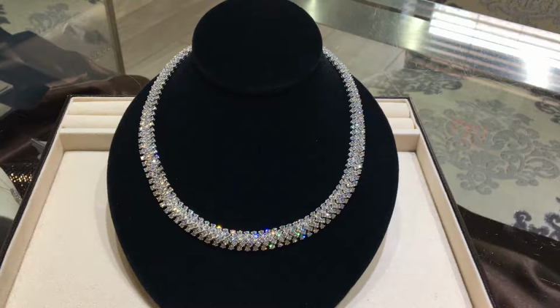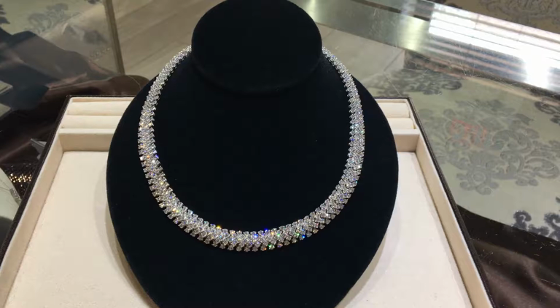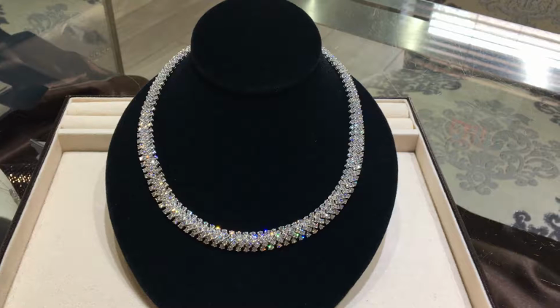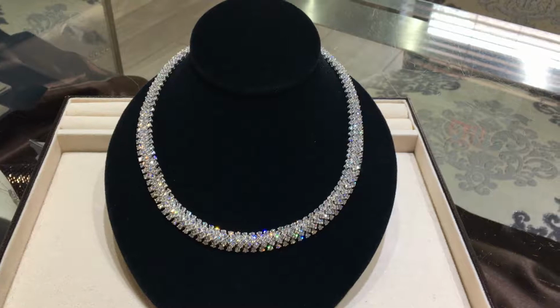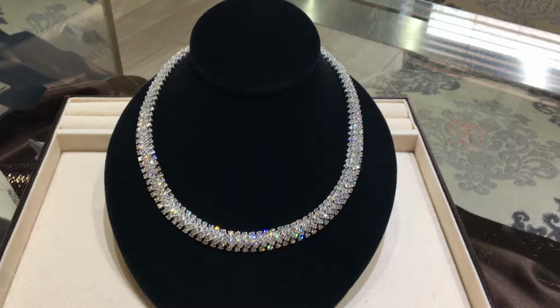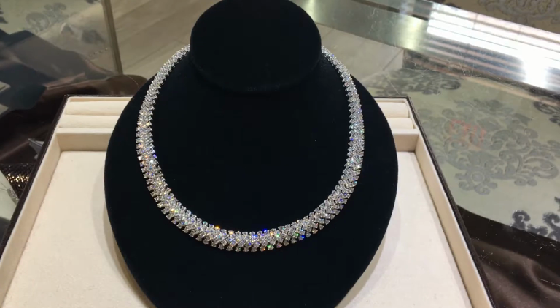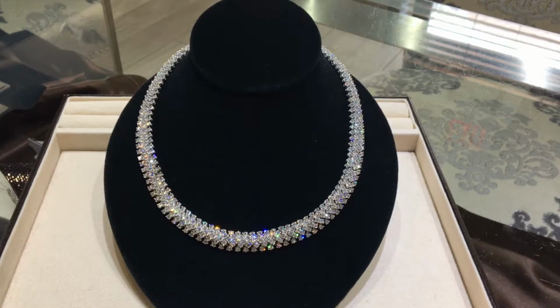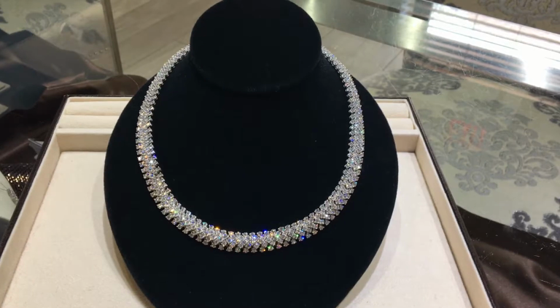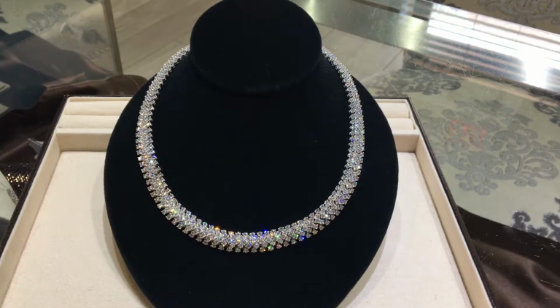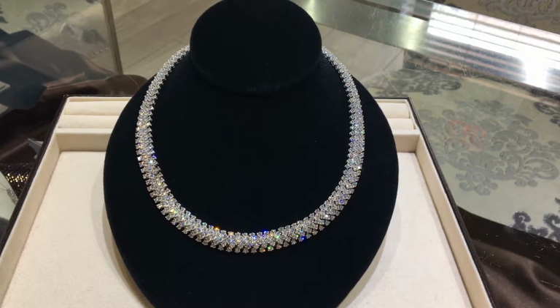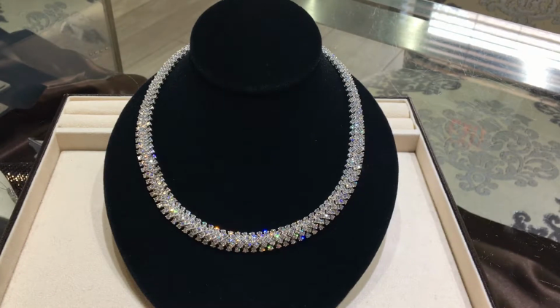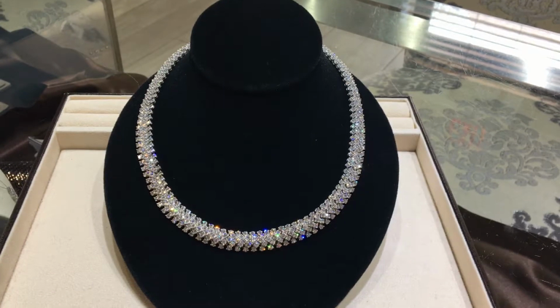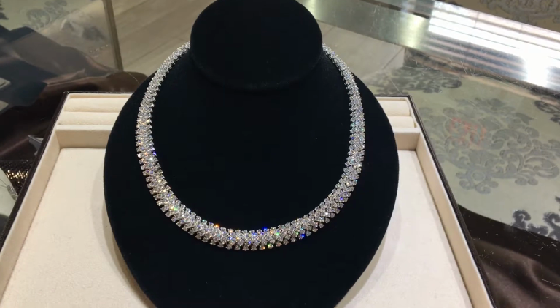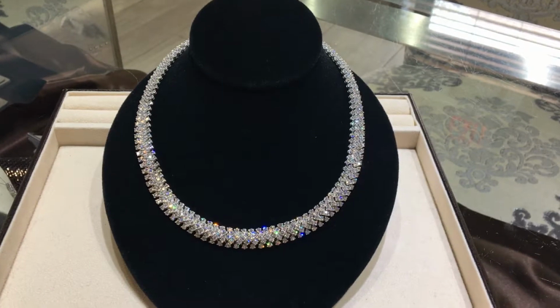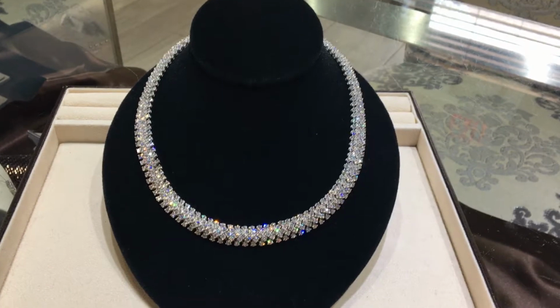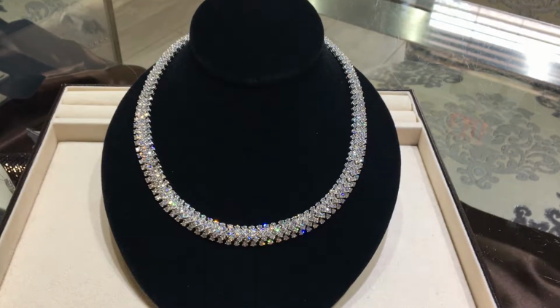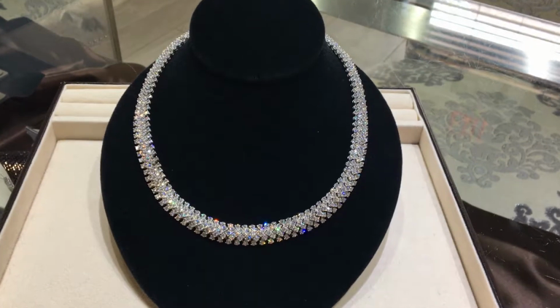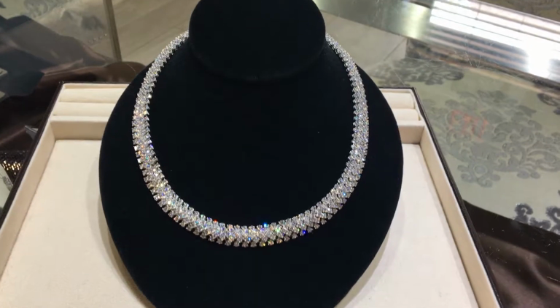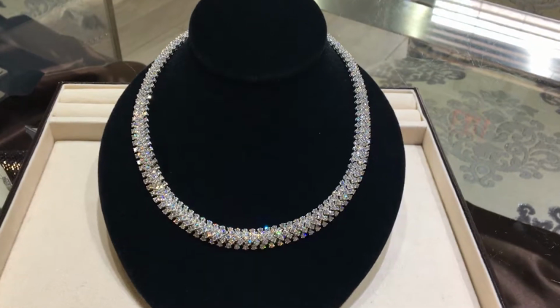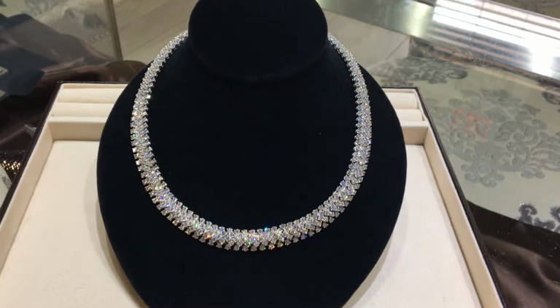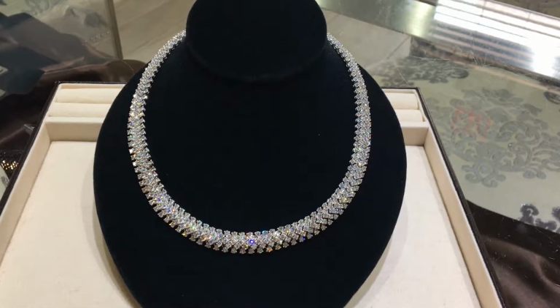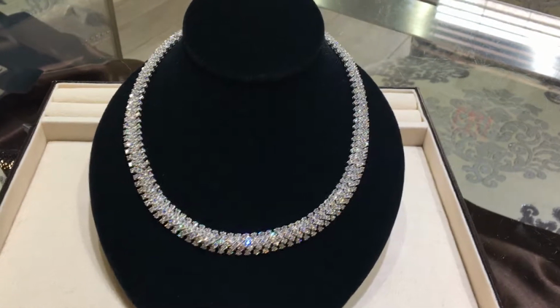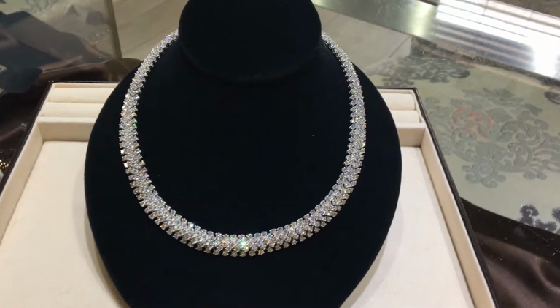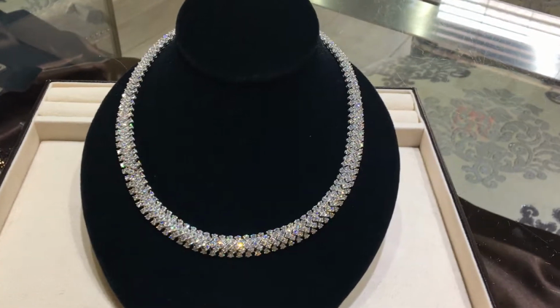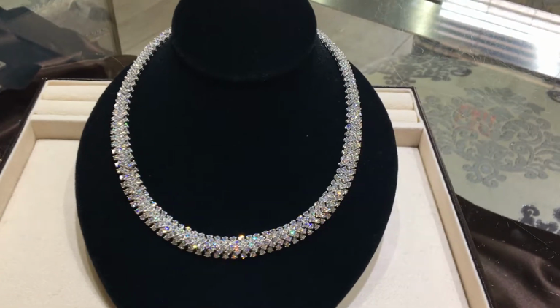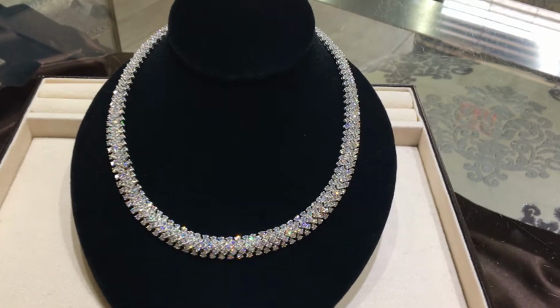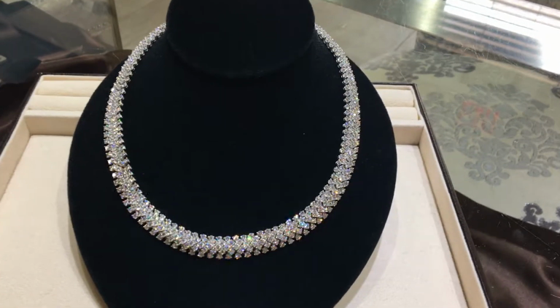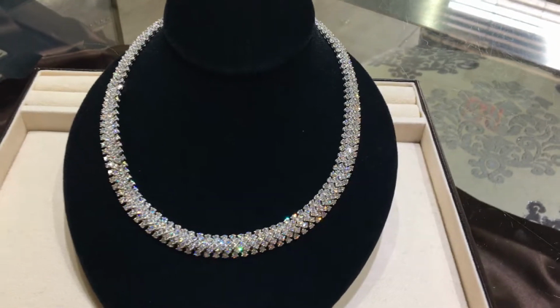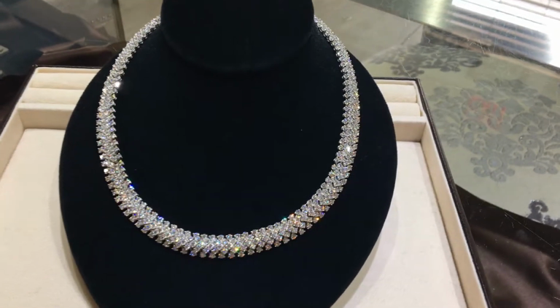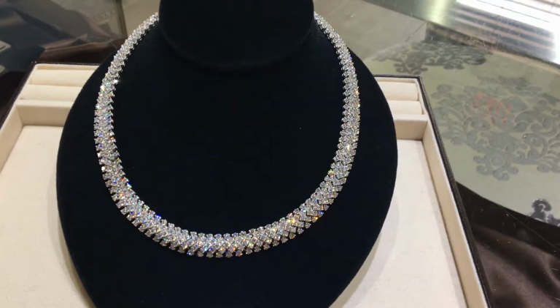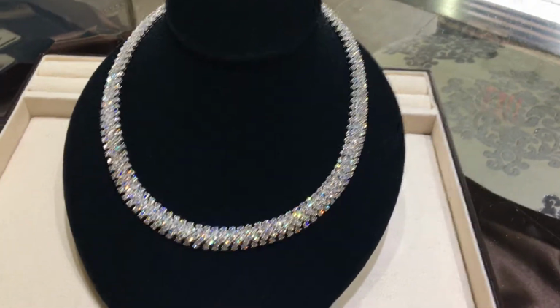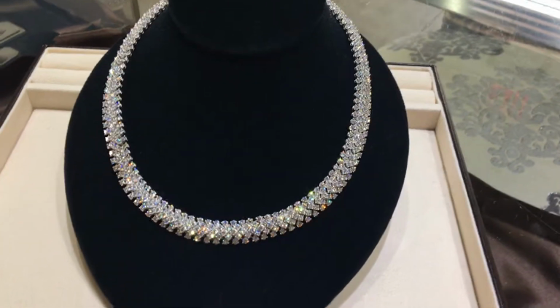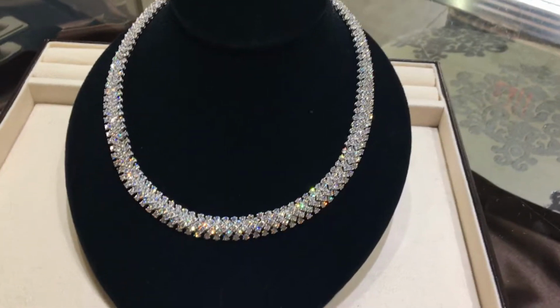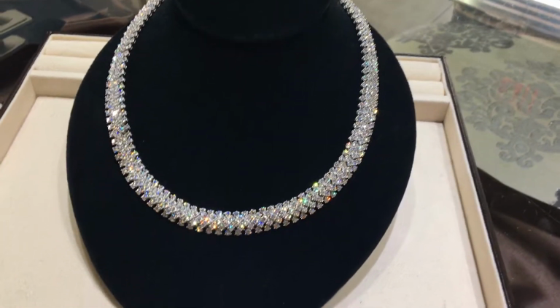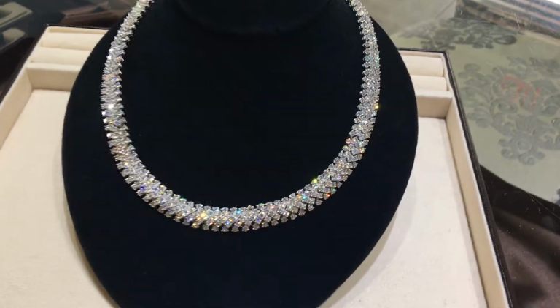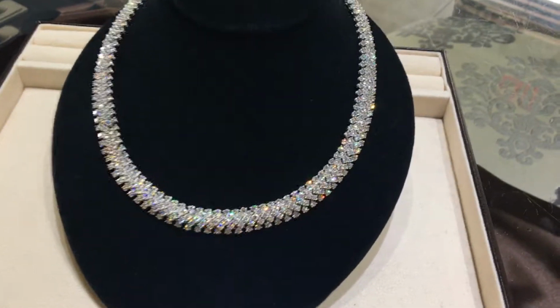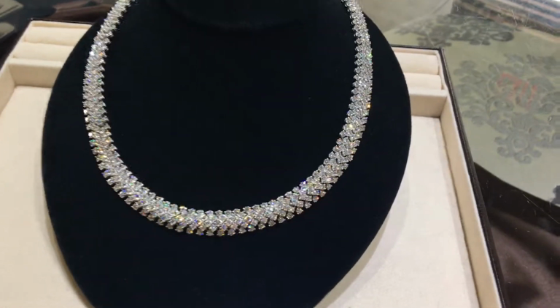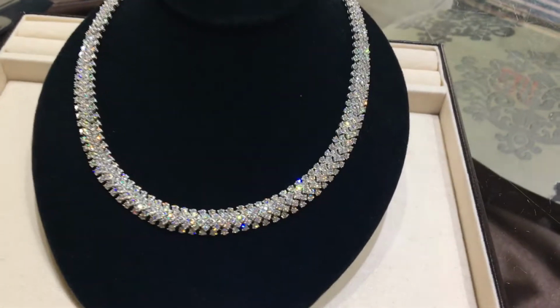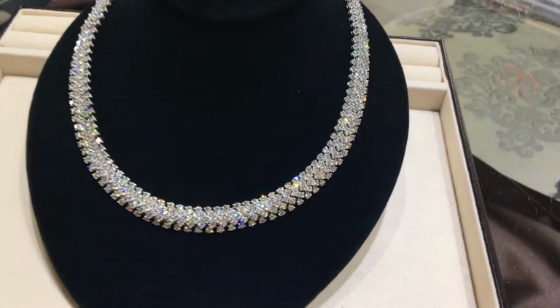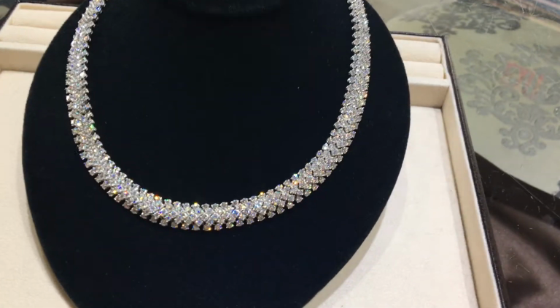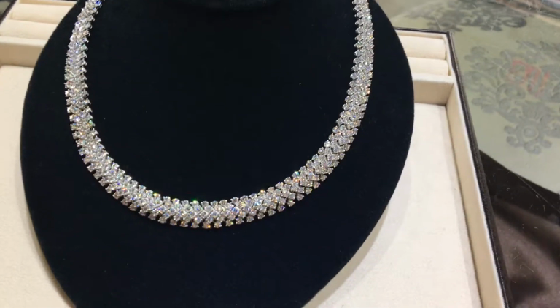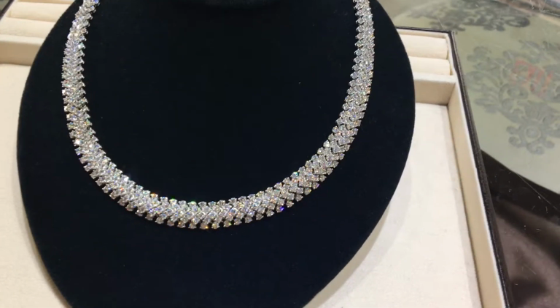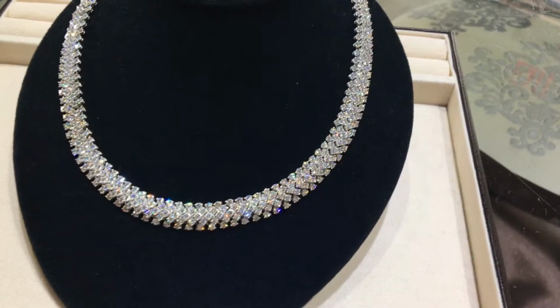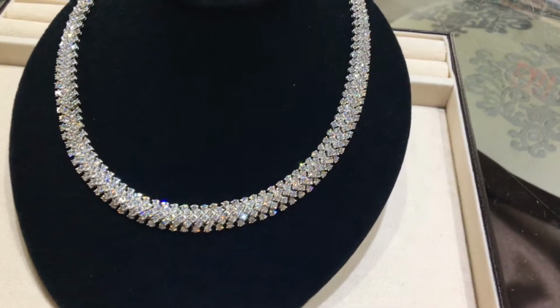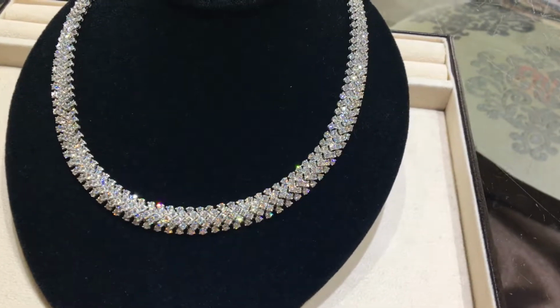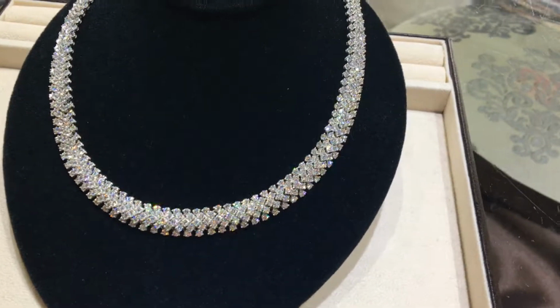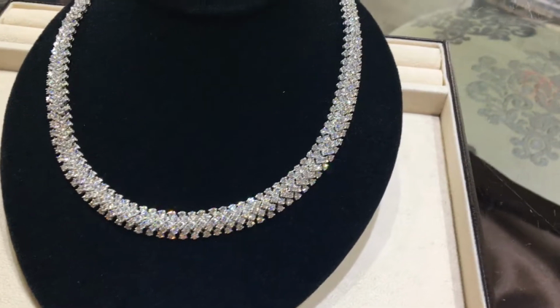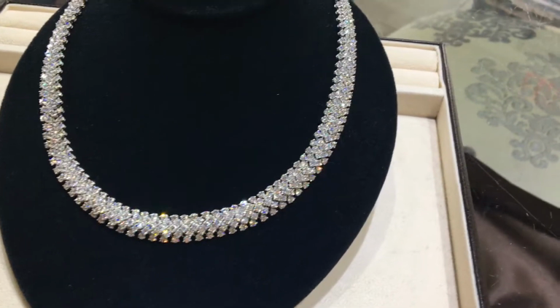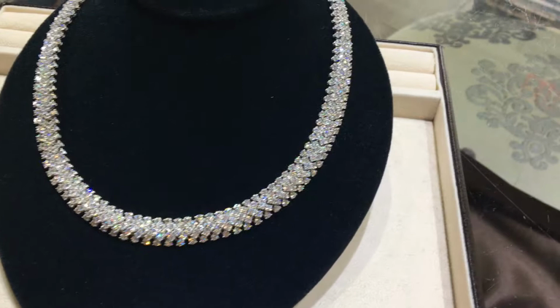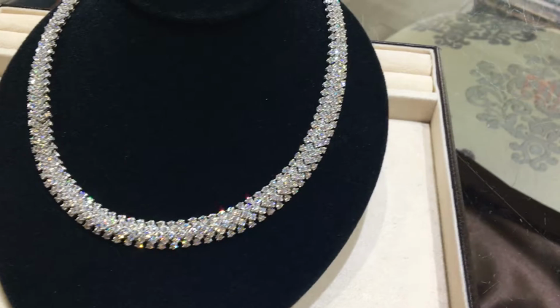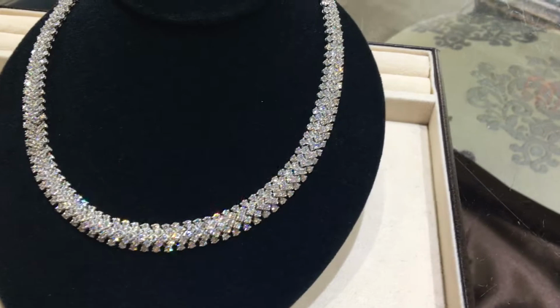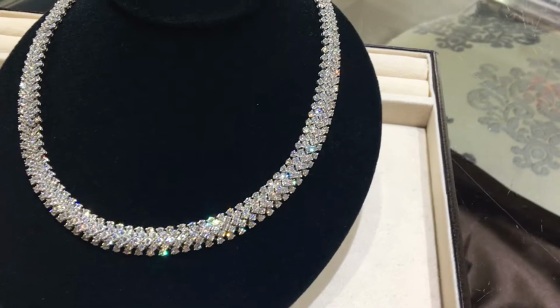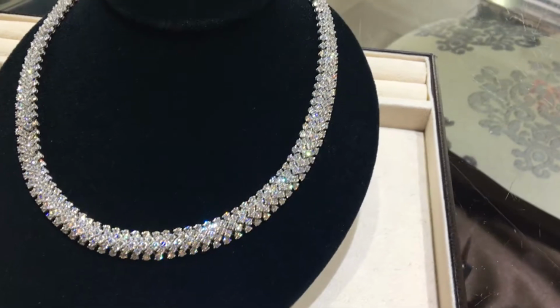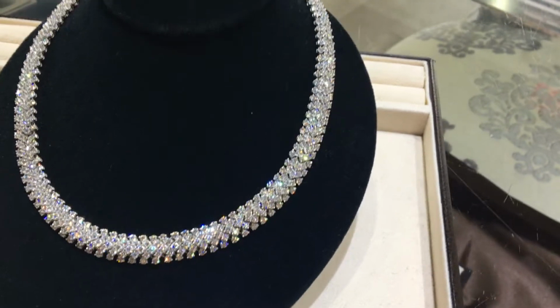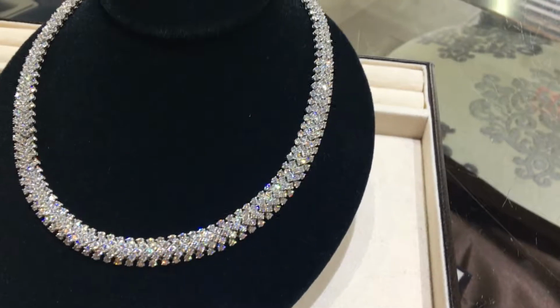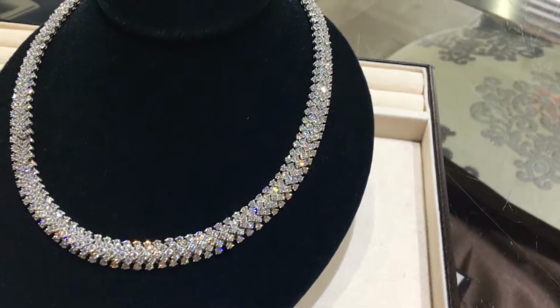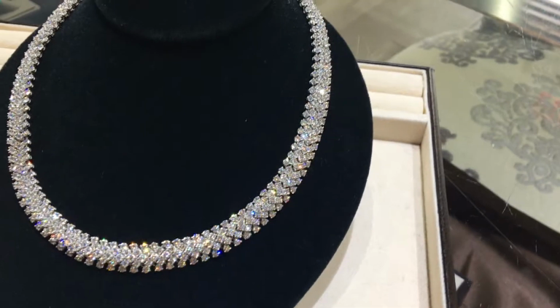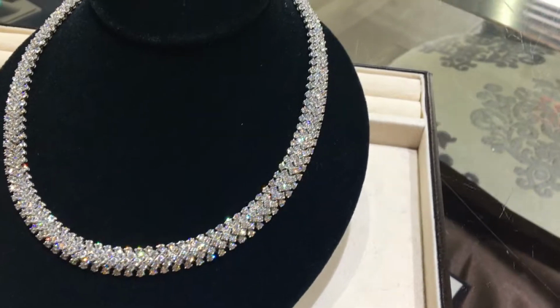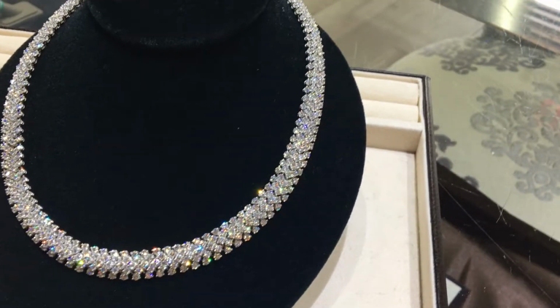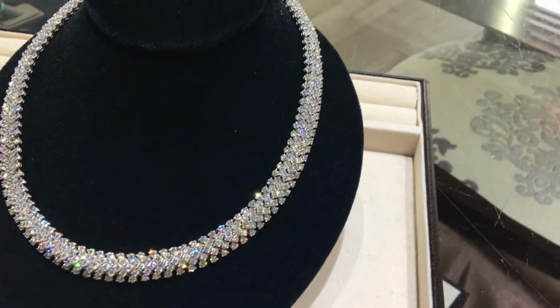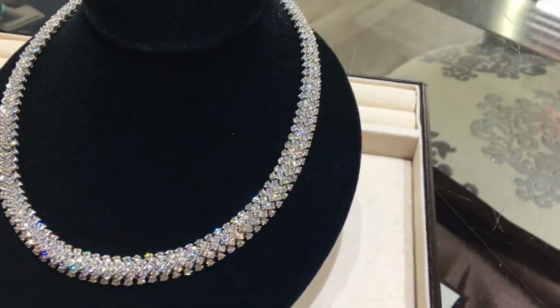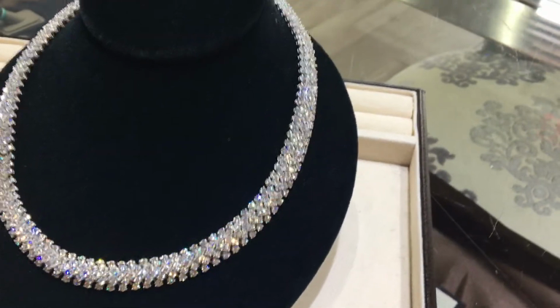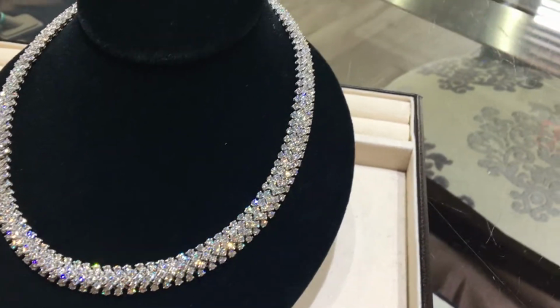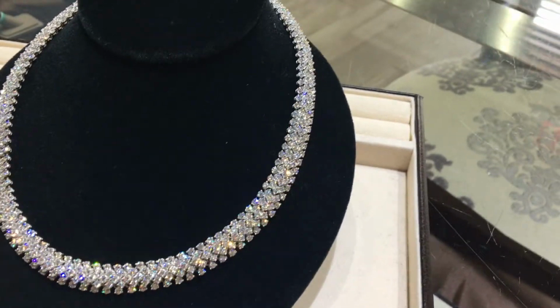Hi there, it's Ann with MJ Gable. As promised, here is the matching diamond necklace to the bracelet we showed you at the end of last week.